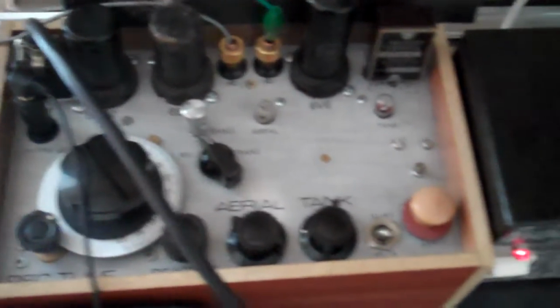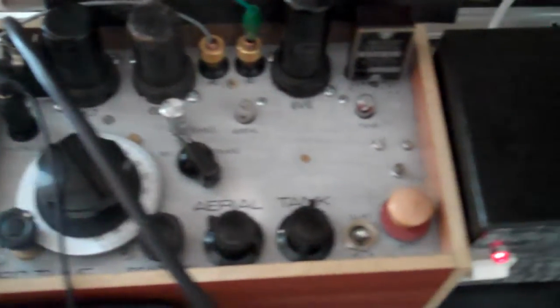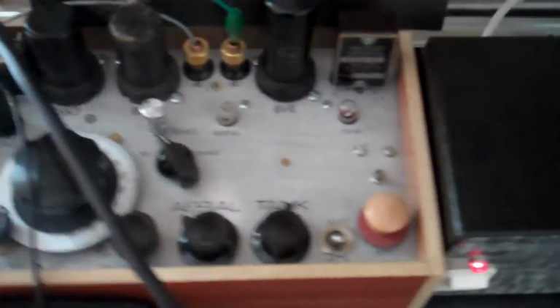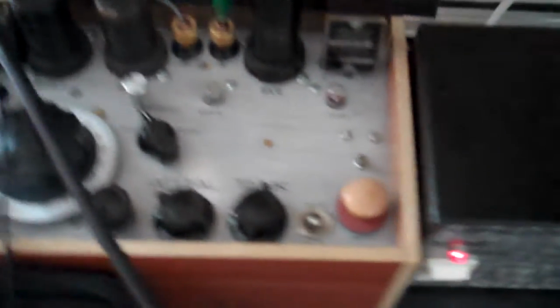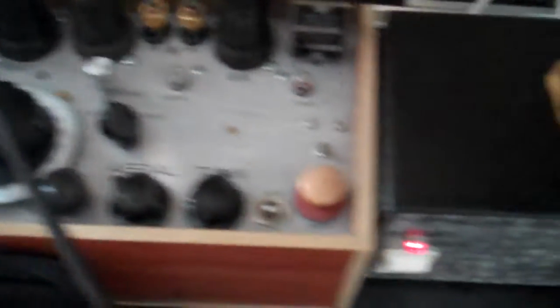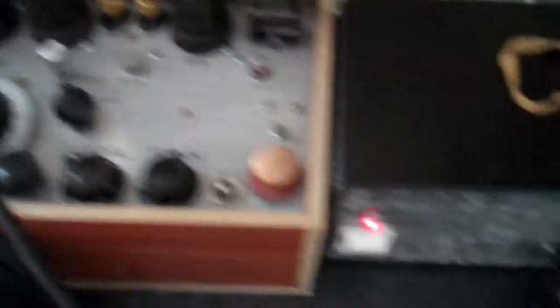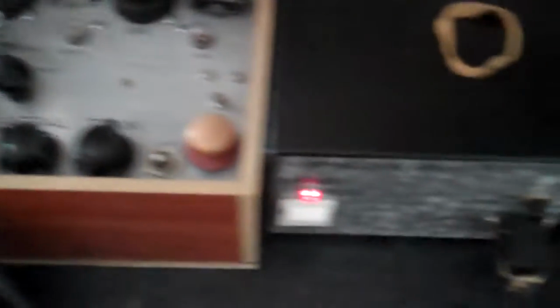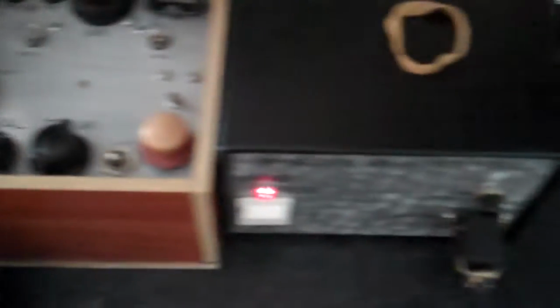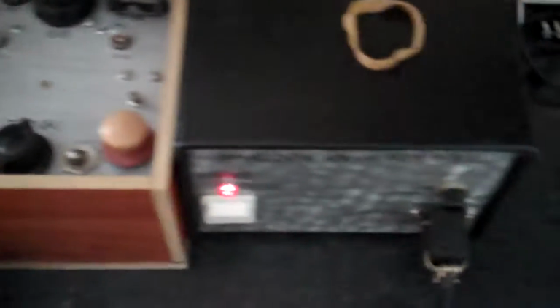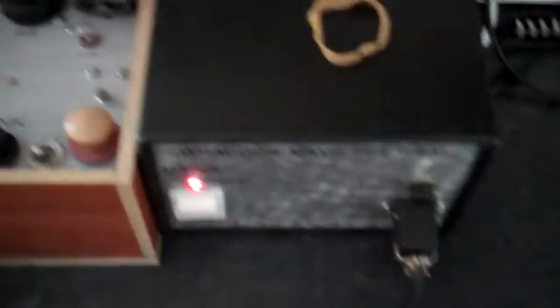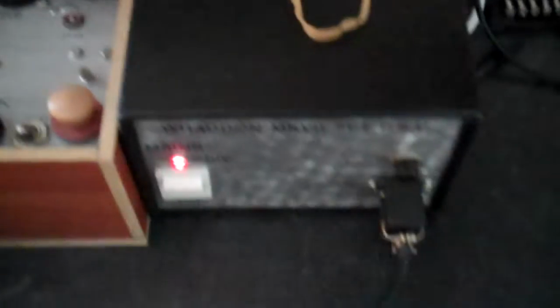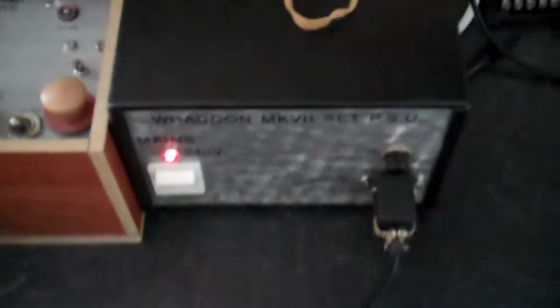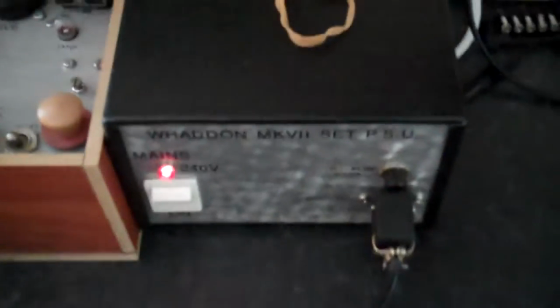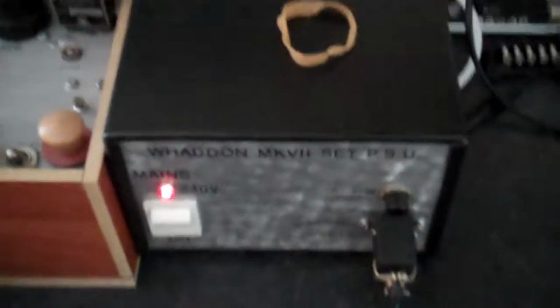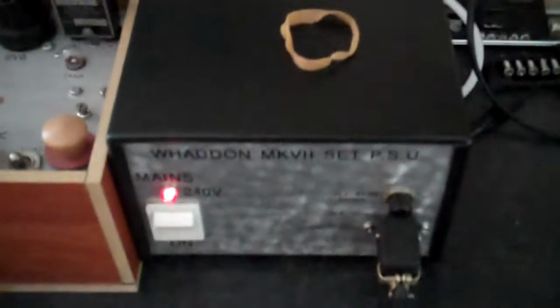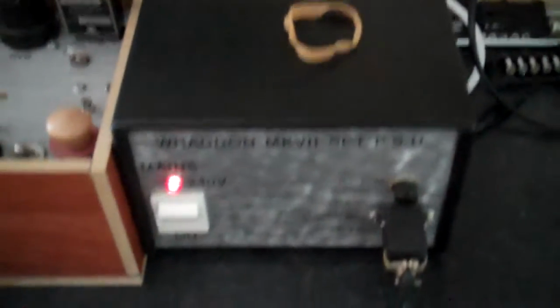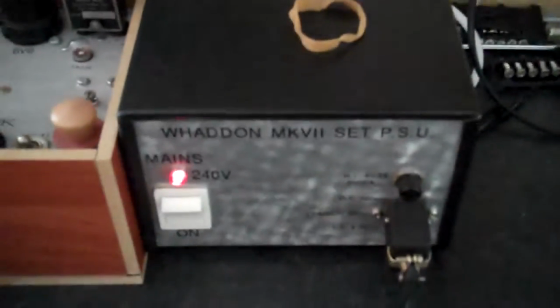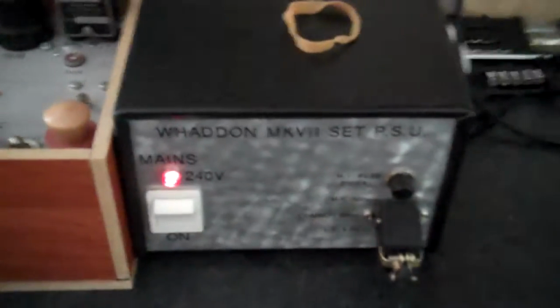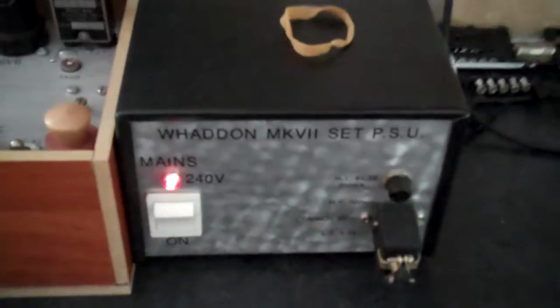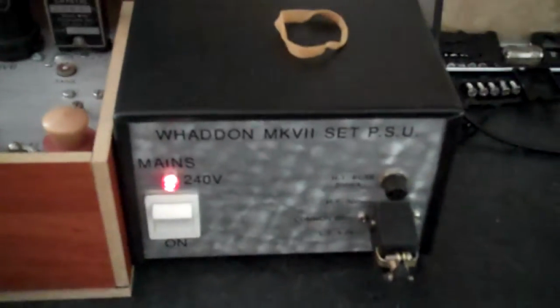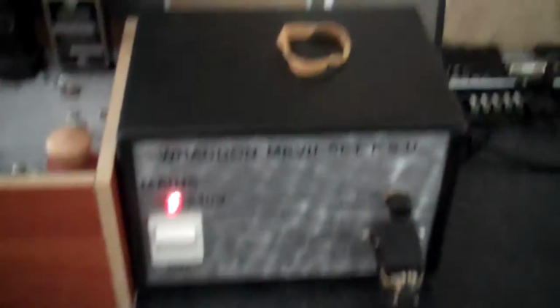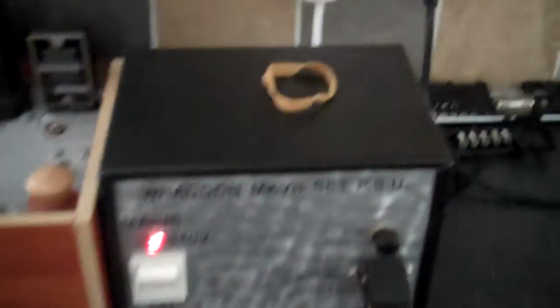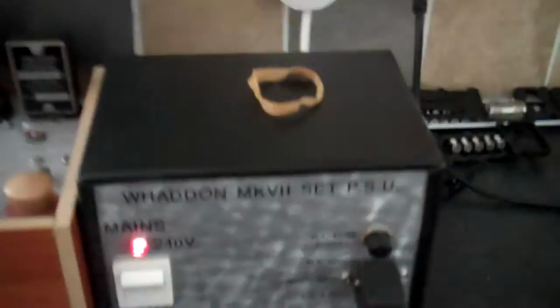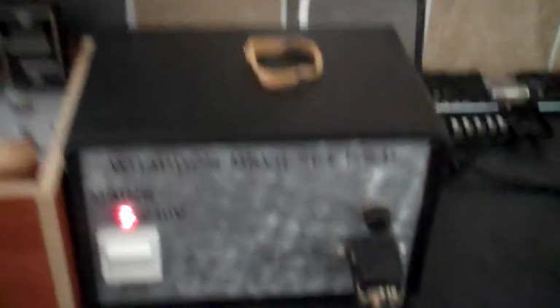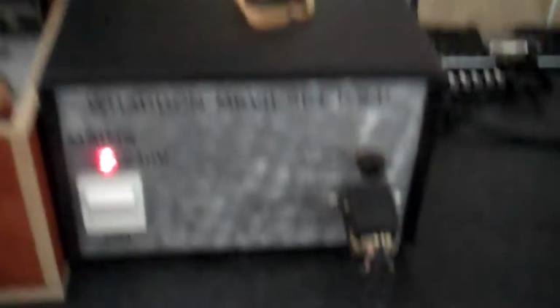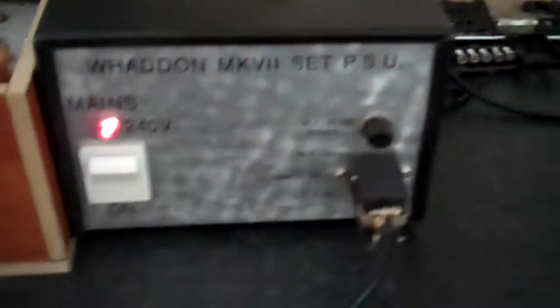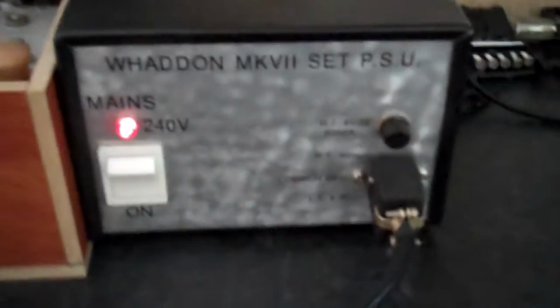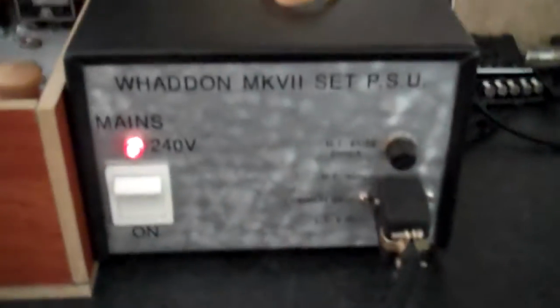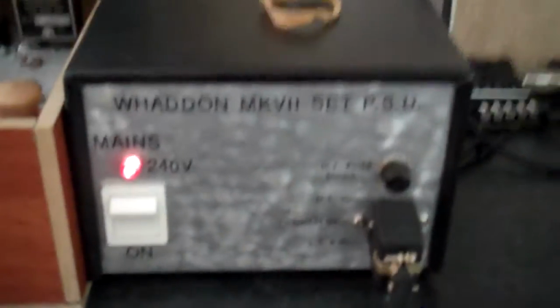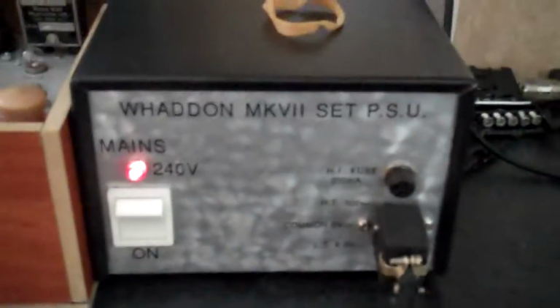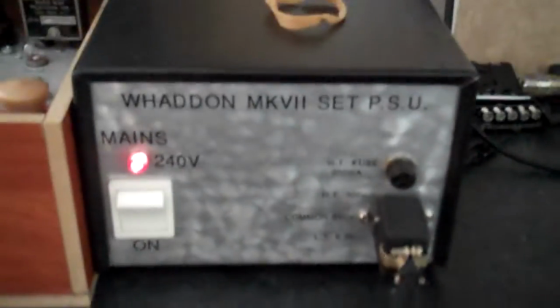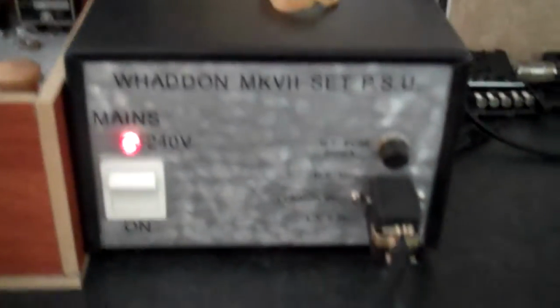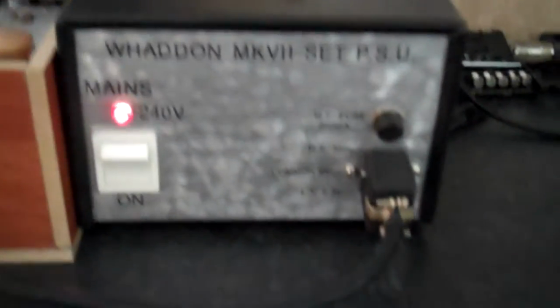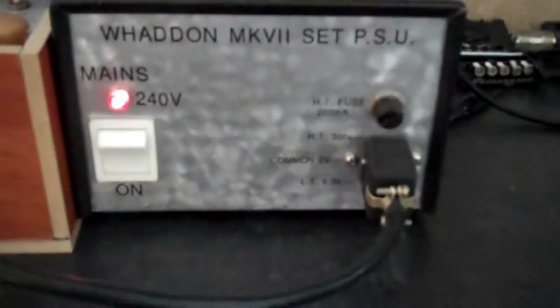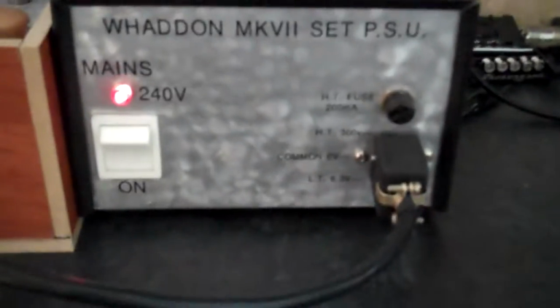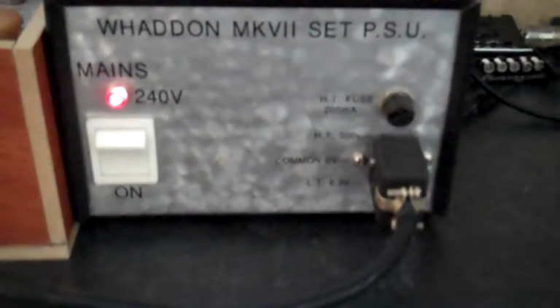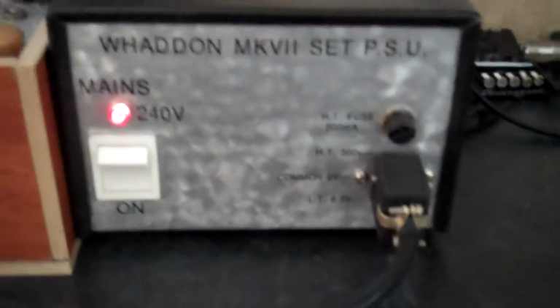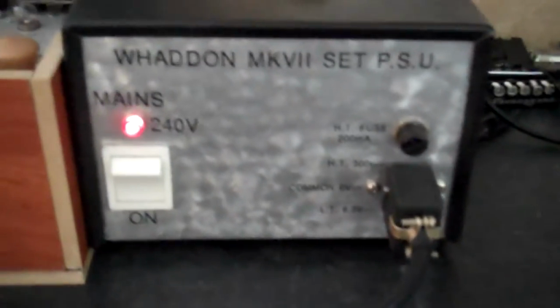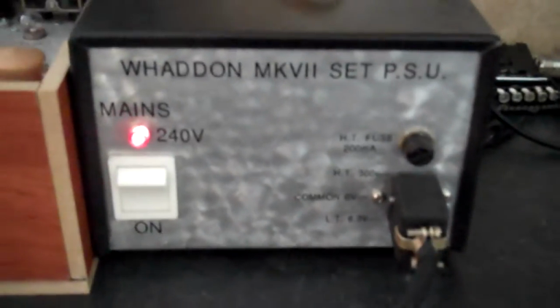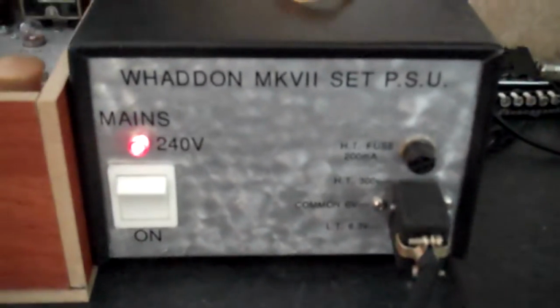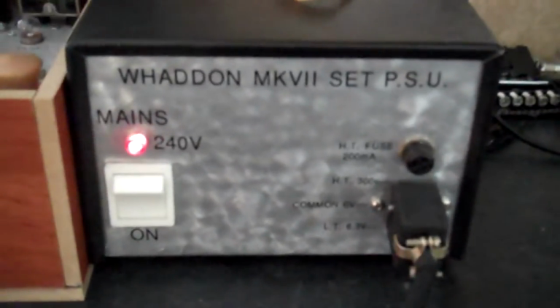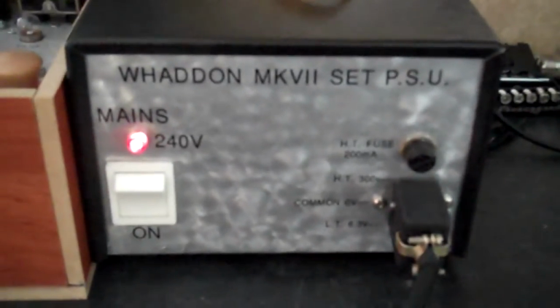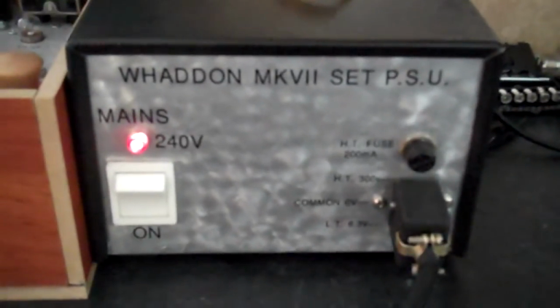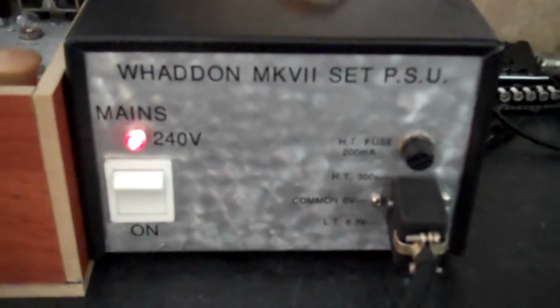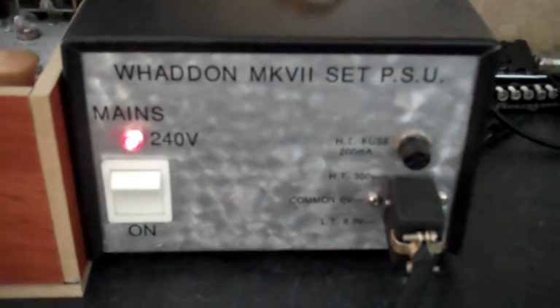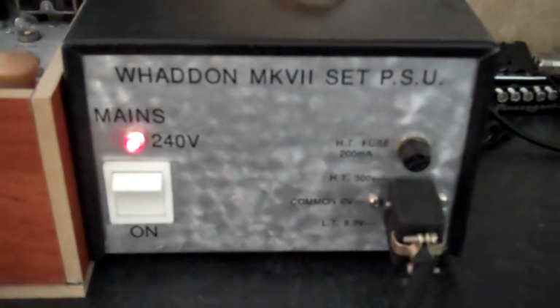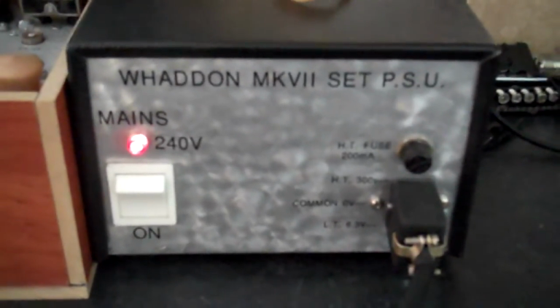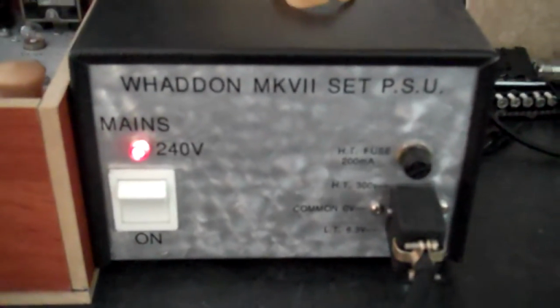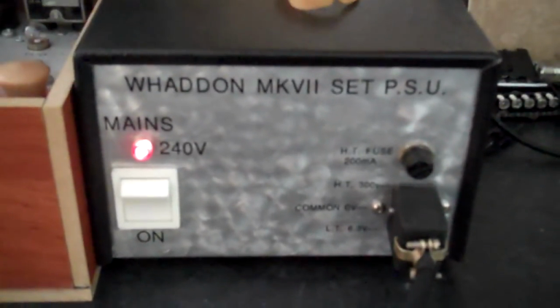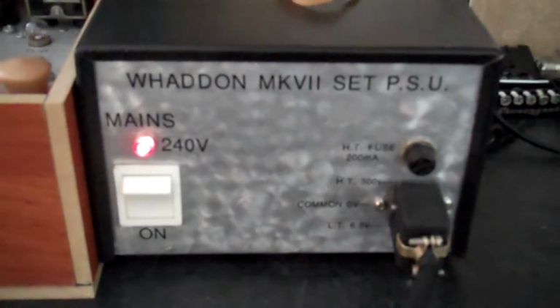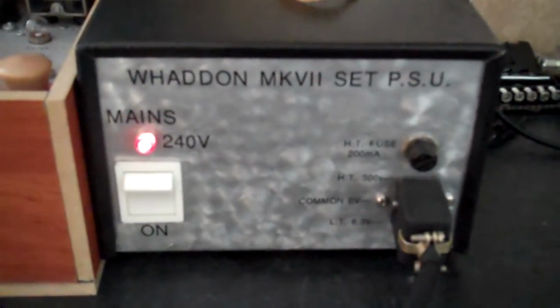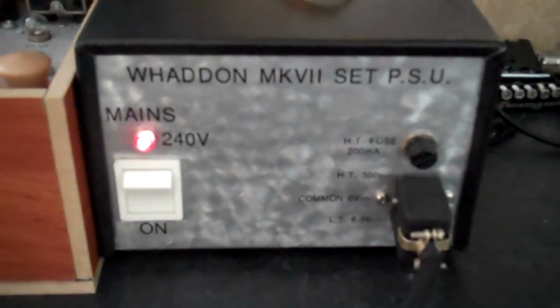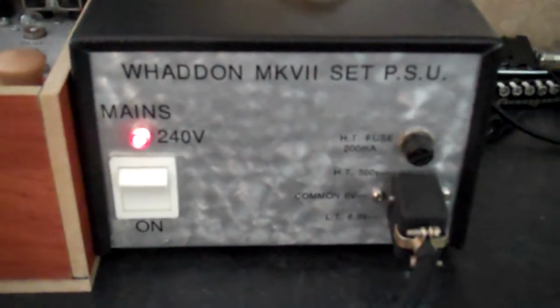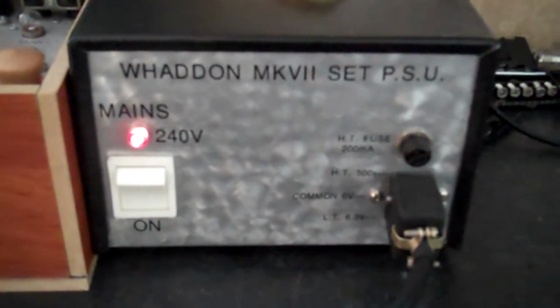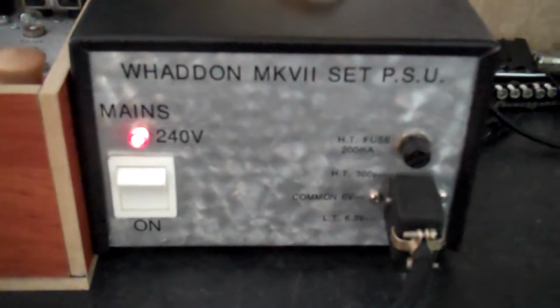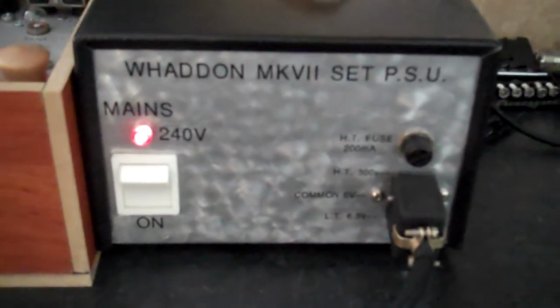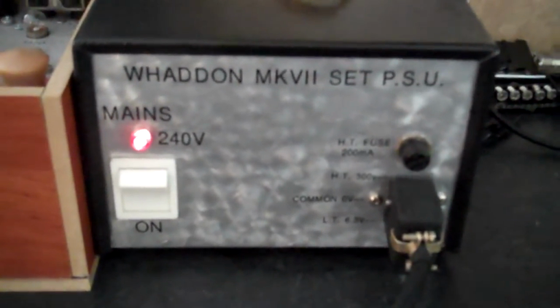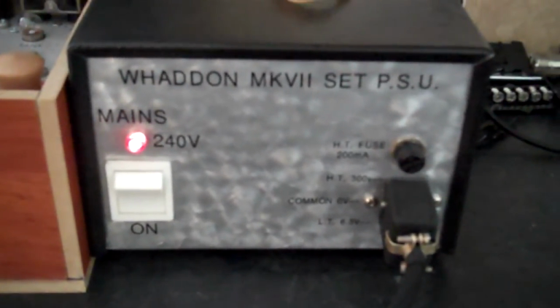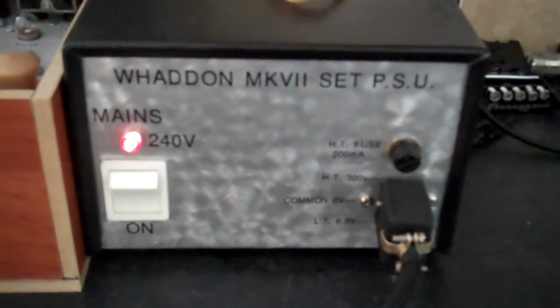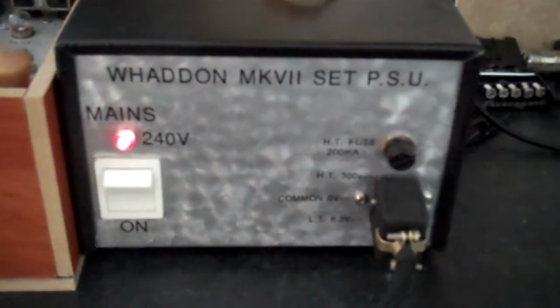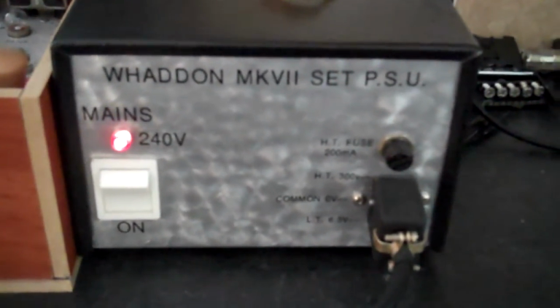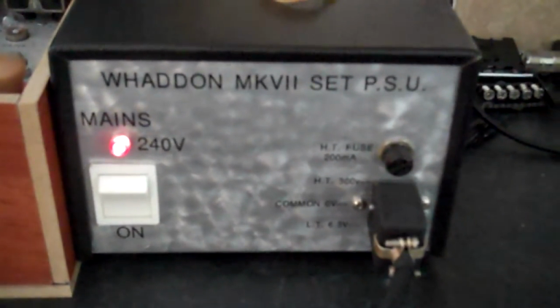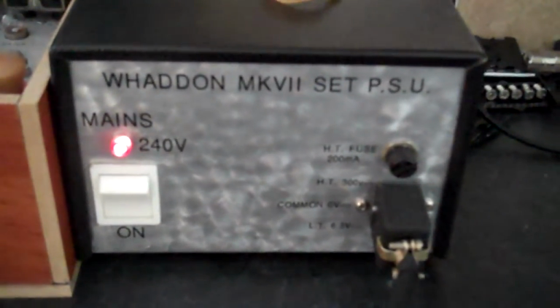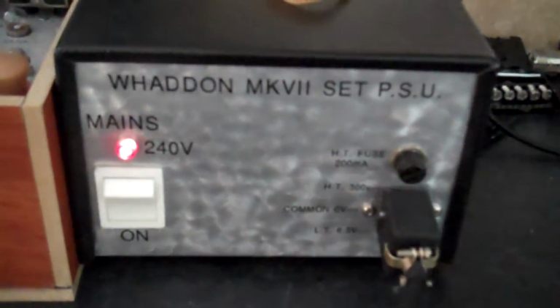And this is its associated power supply, the Whaddon Mach 7, as I said.